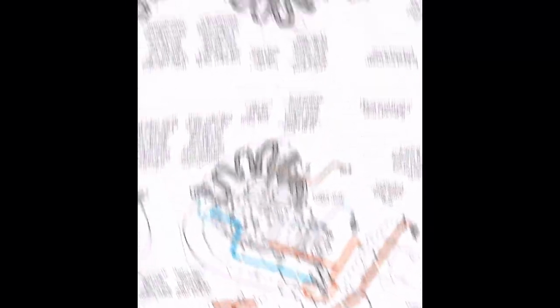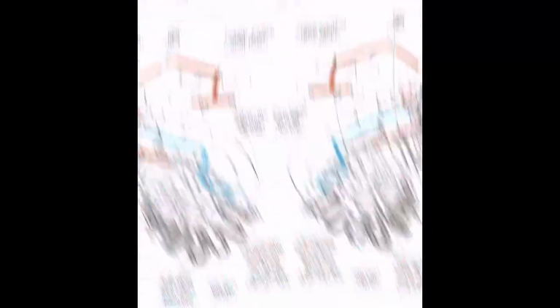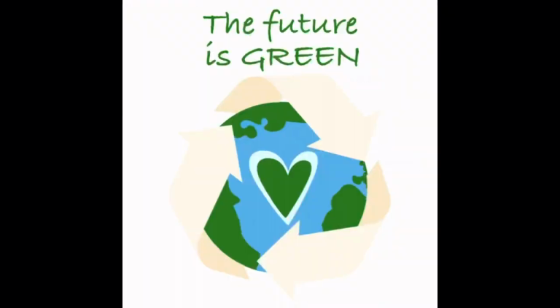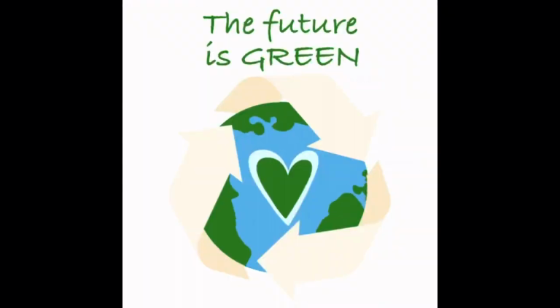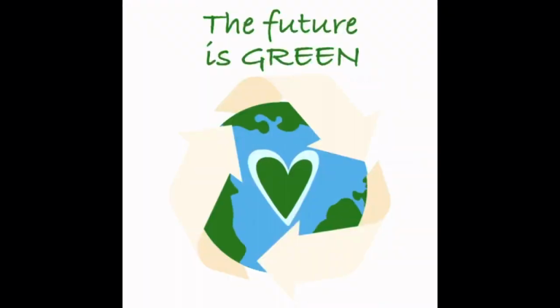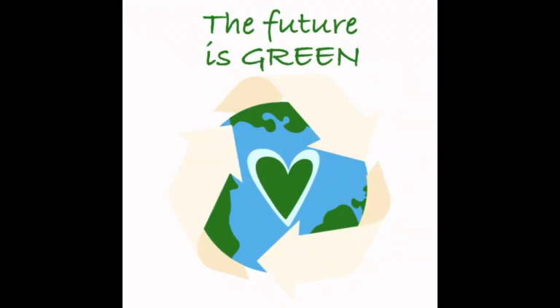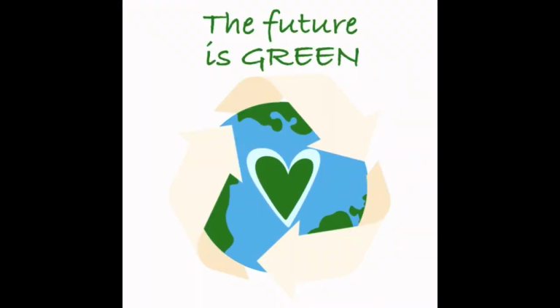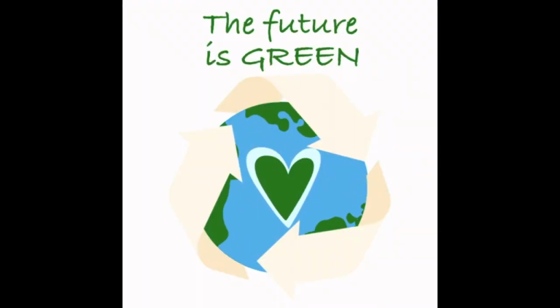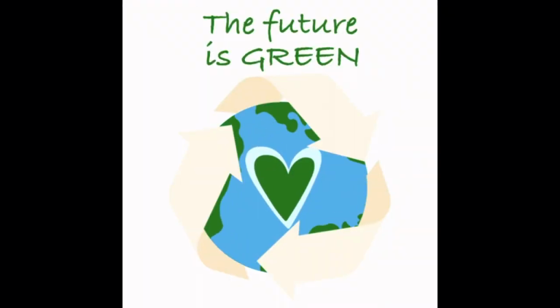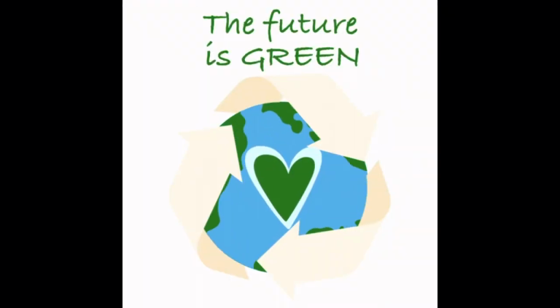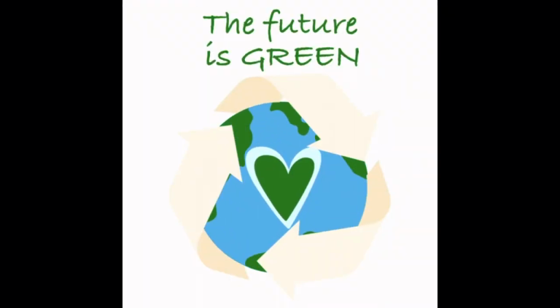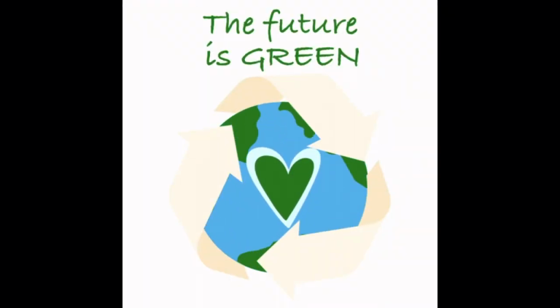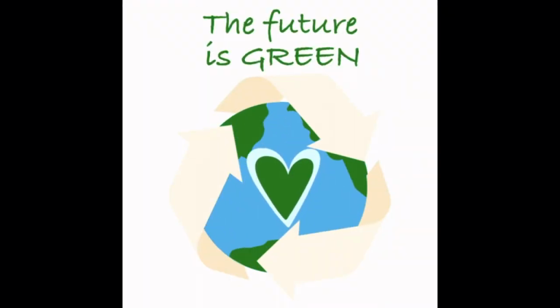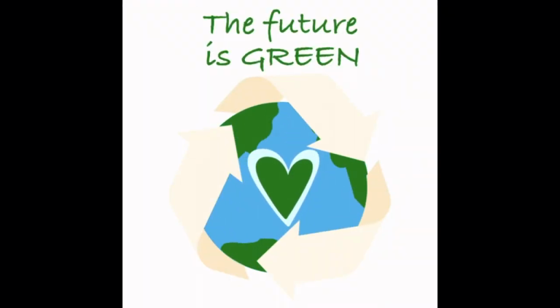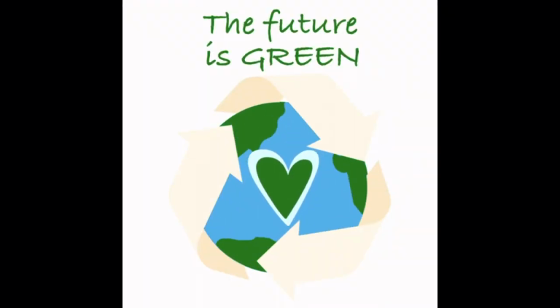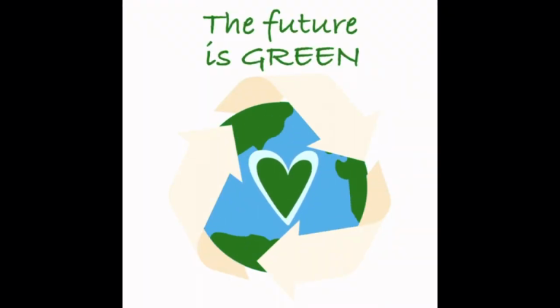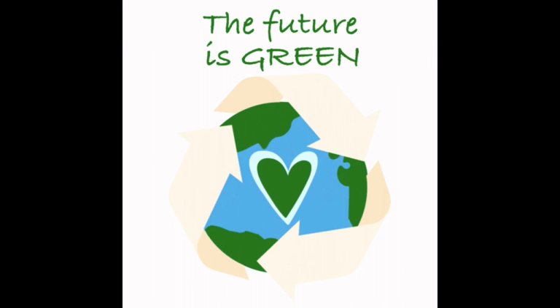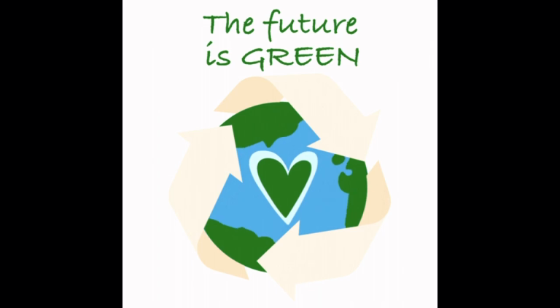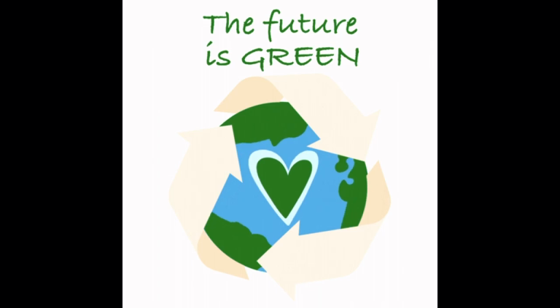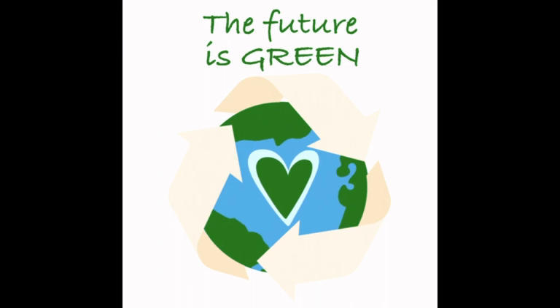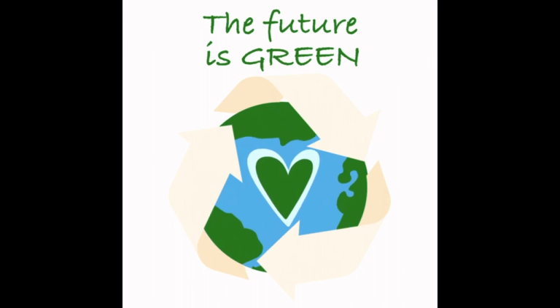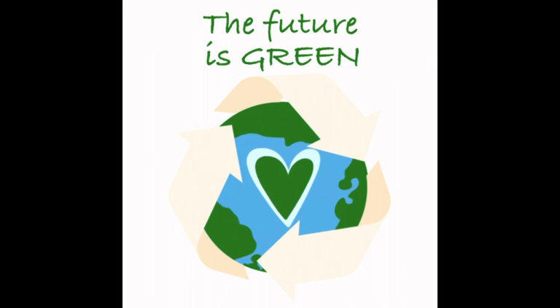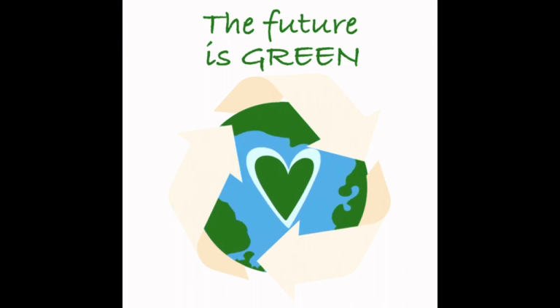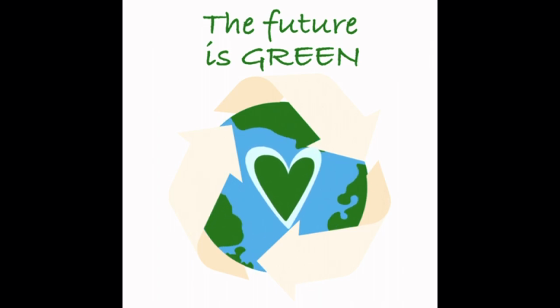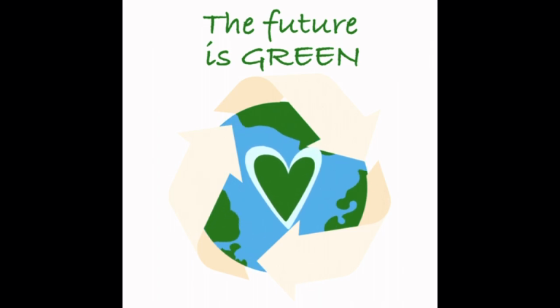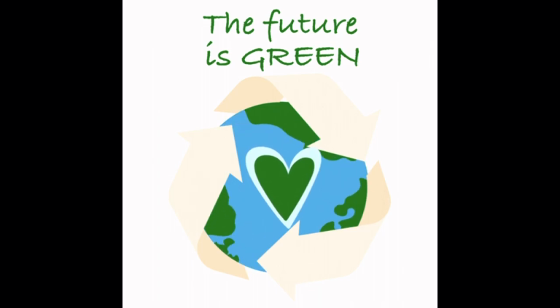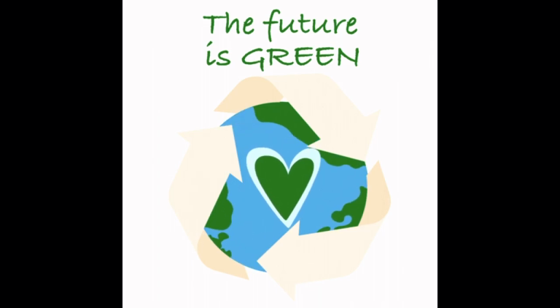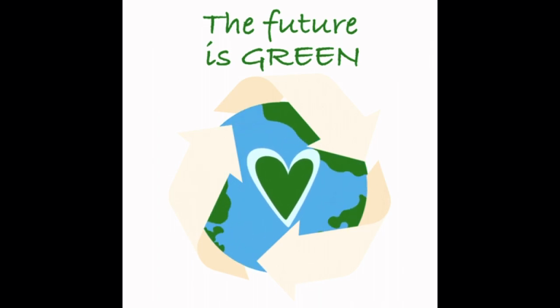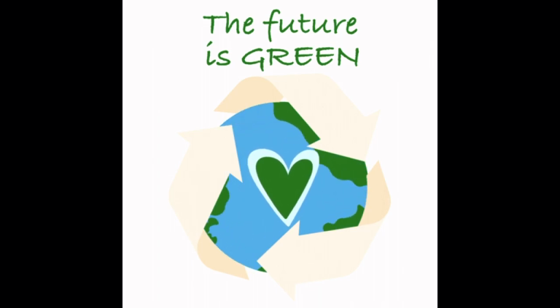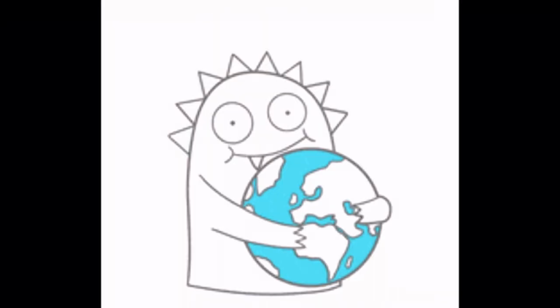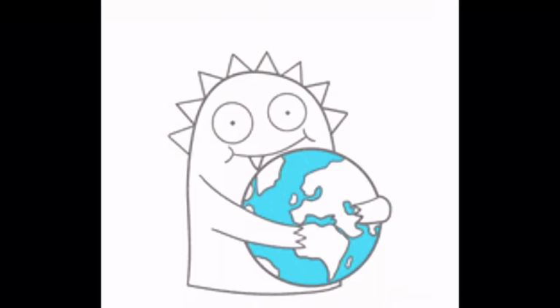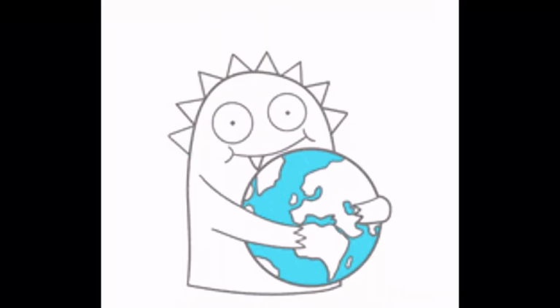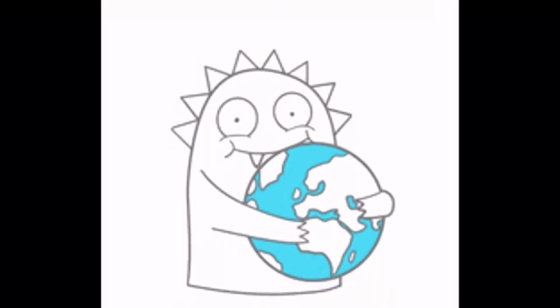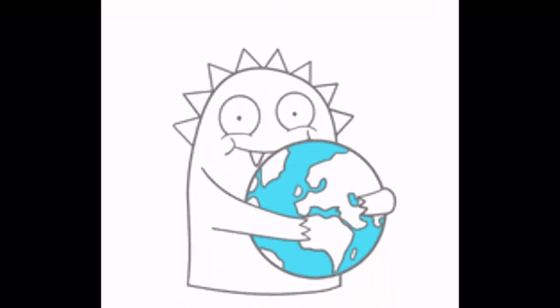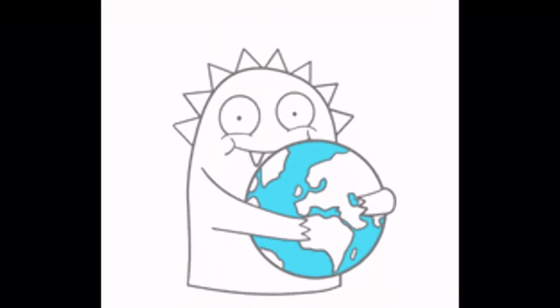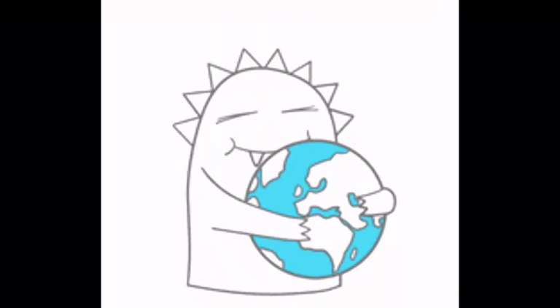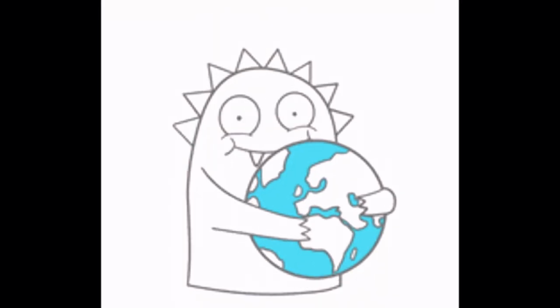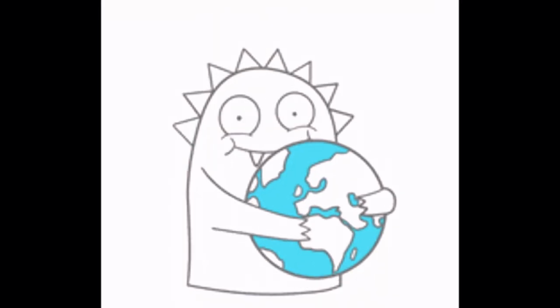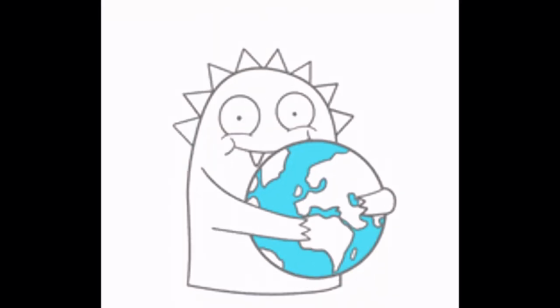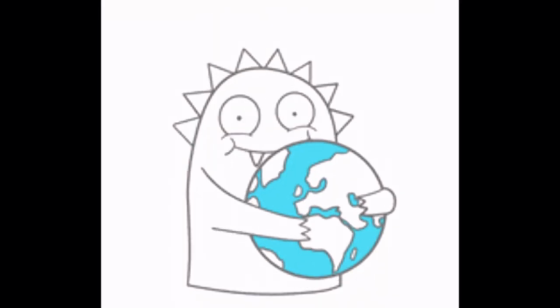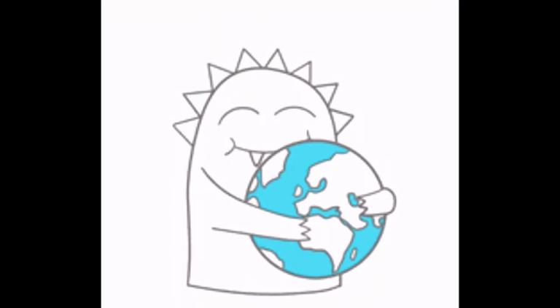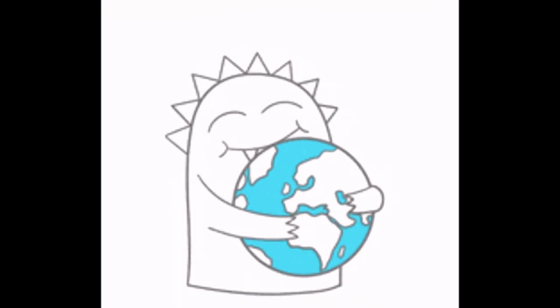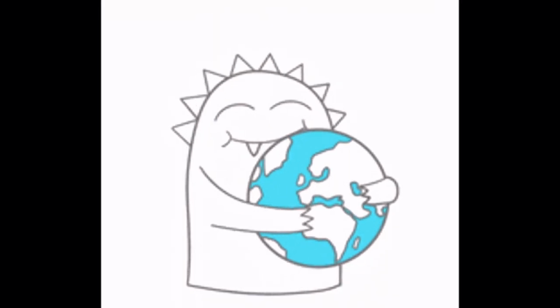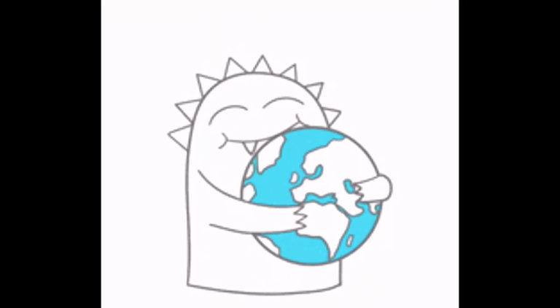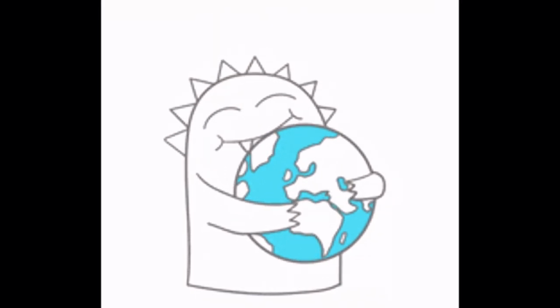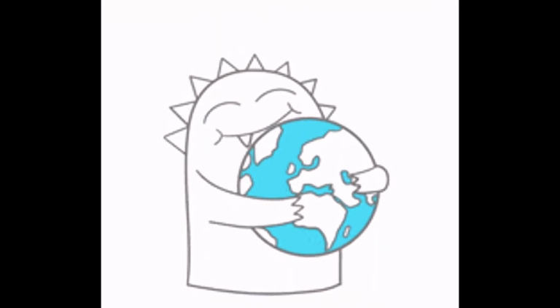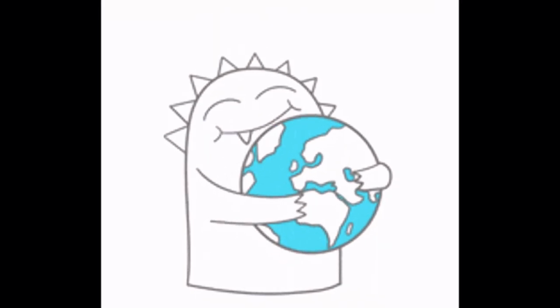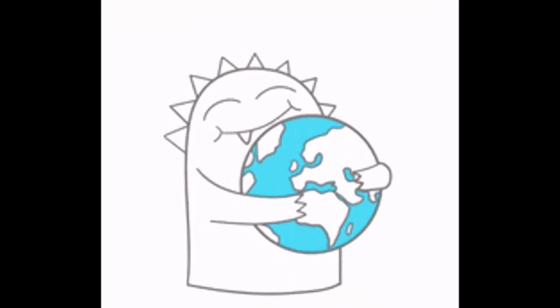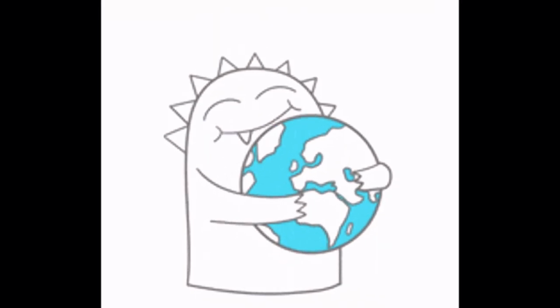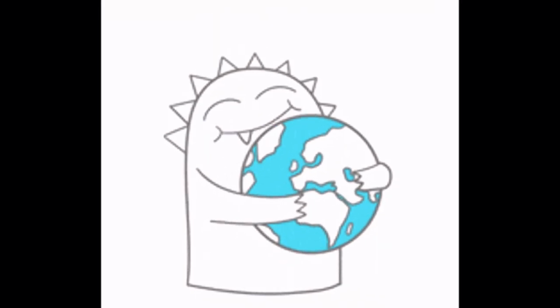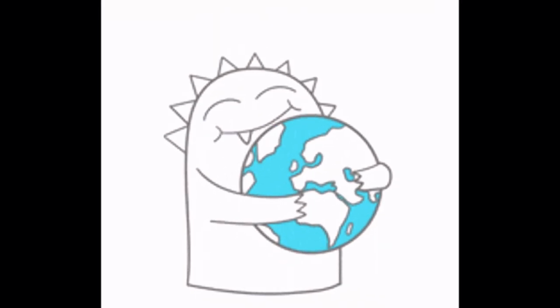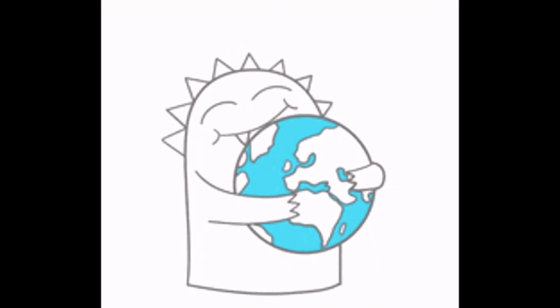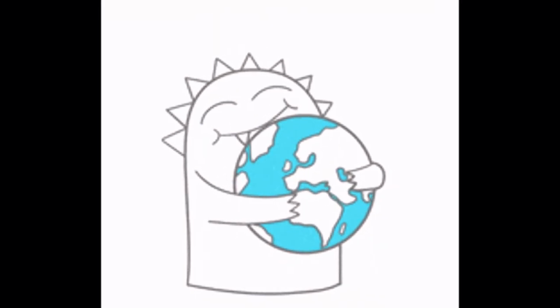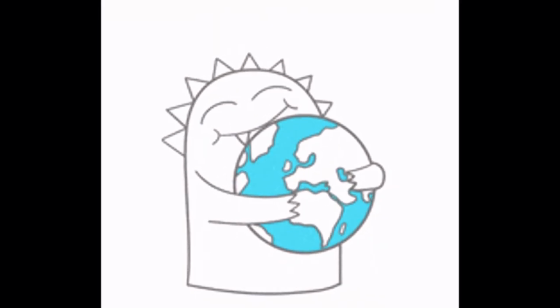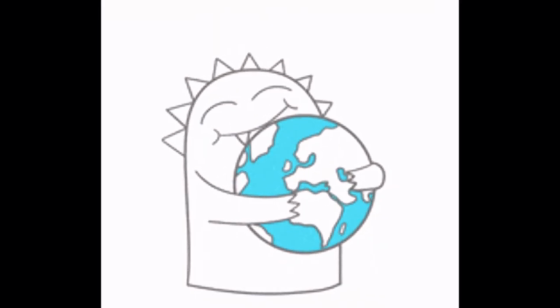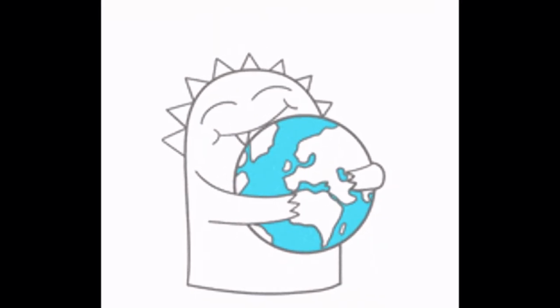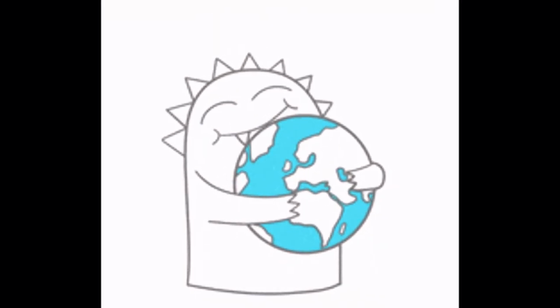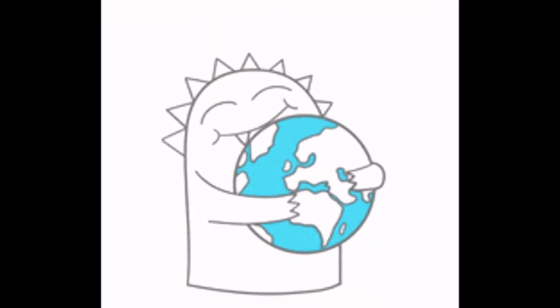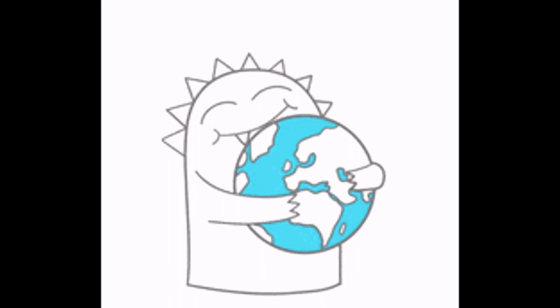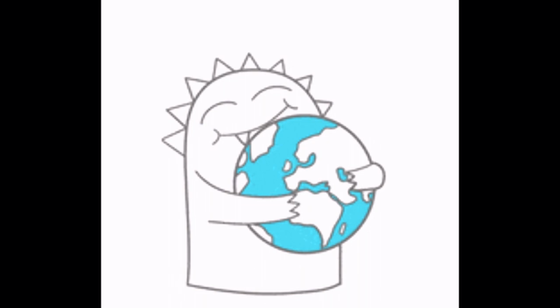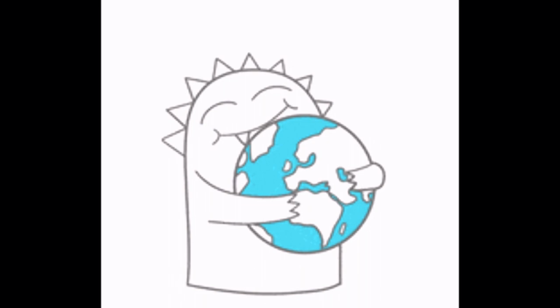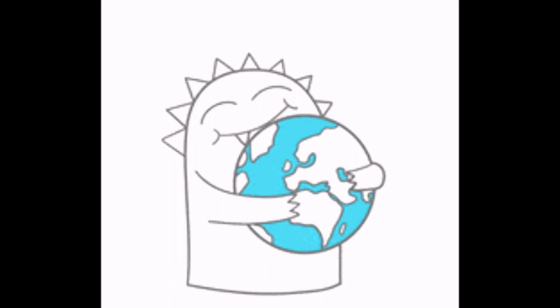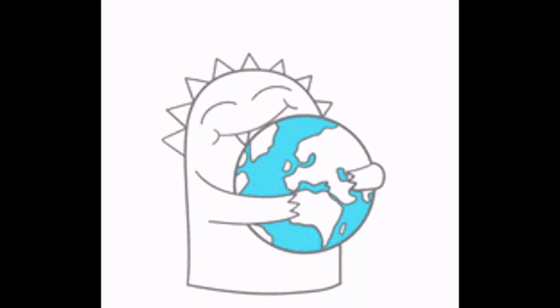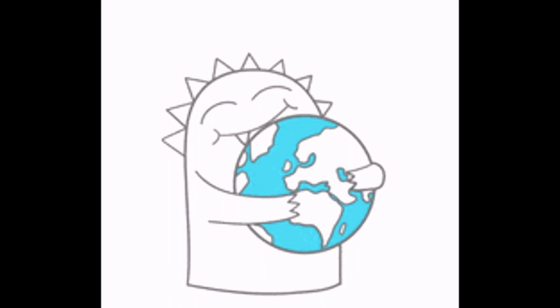Fact 10: Seedoo jet skis are environmentally friendly. They meet the EPA's stringent emissions standards, so you can ride without harming the planet.